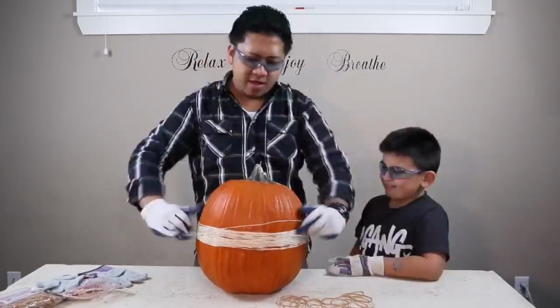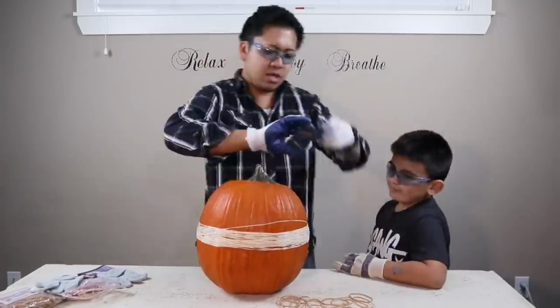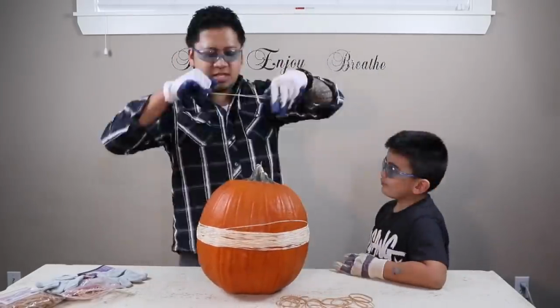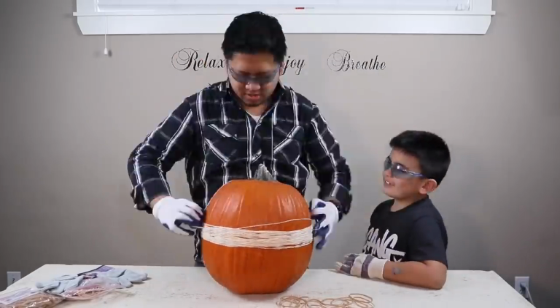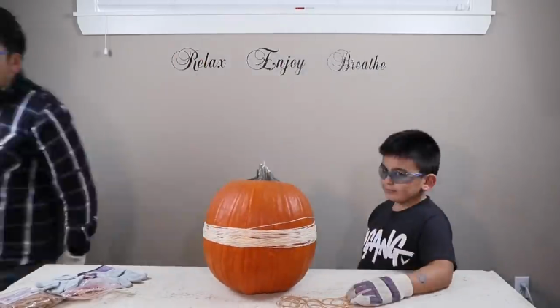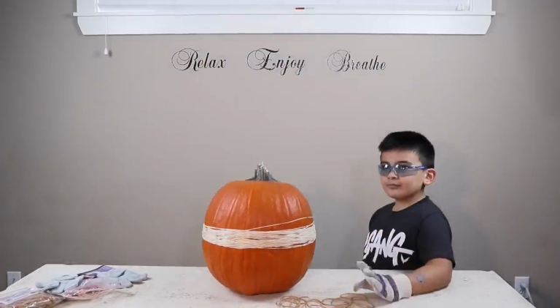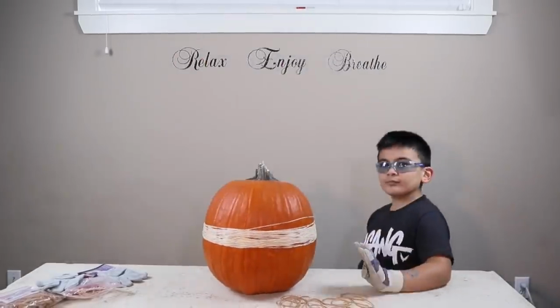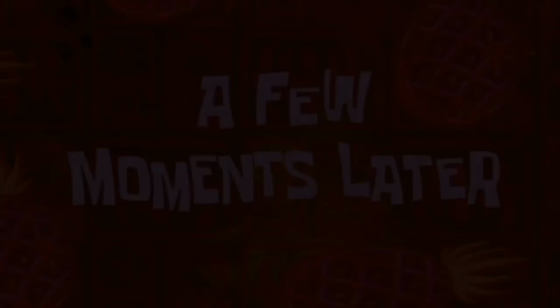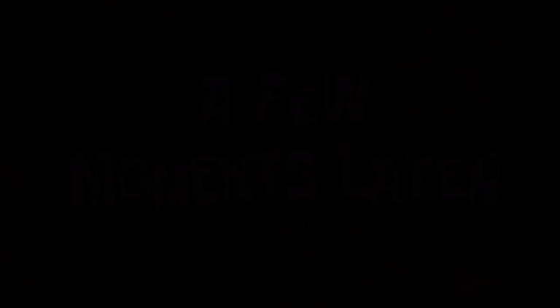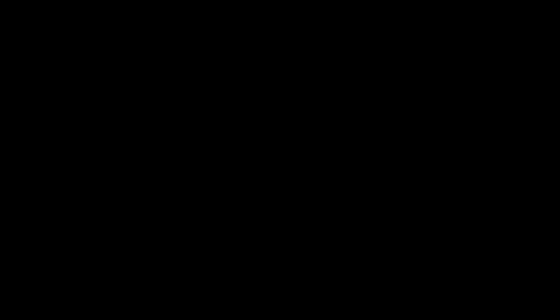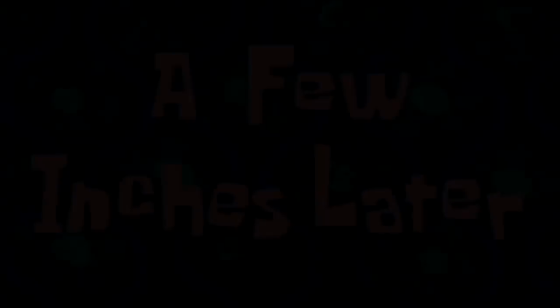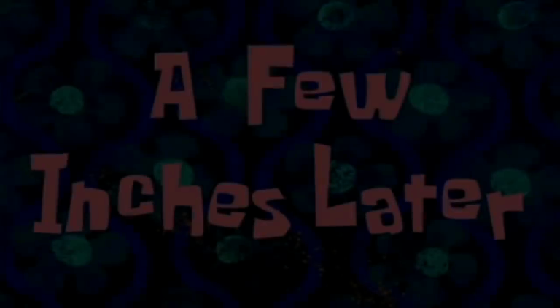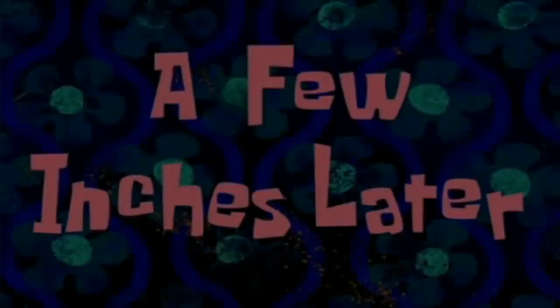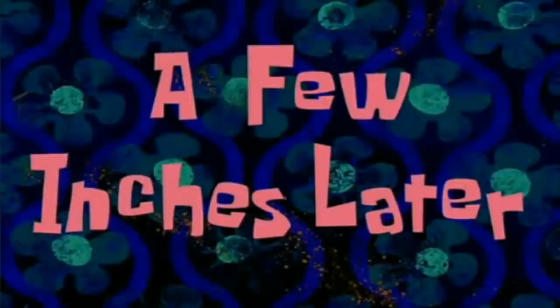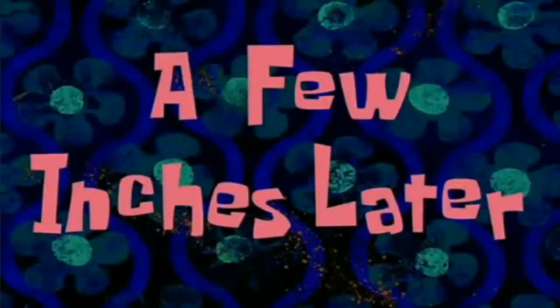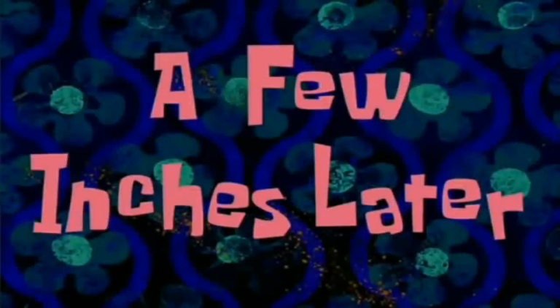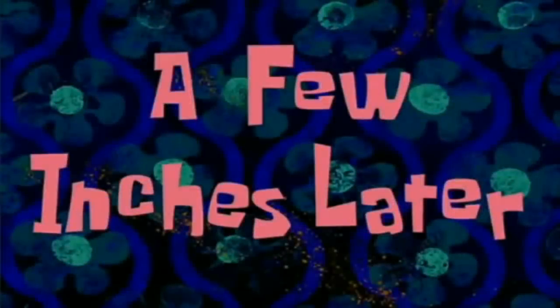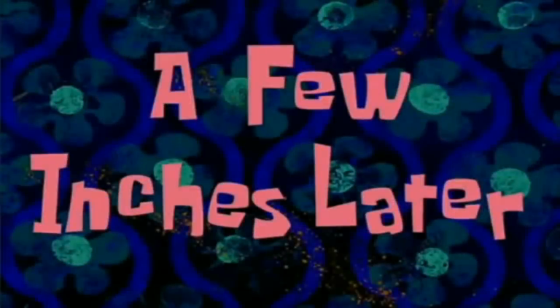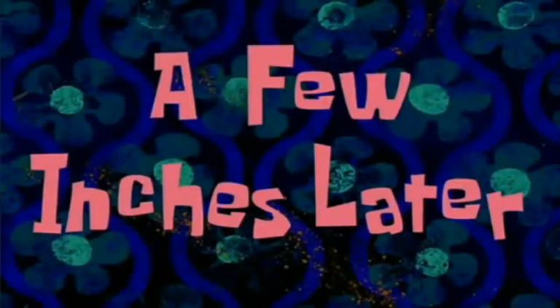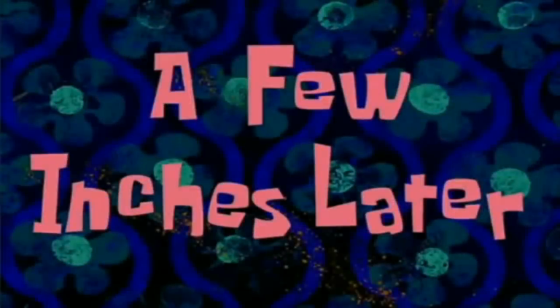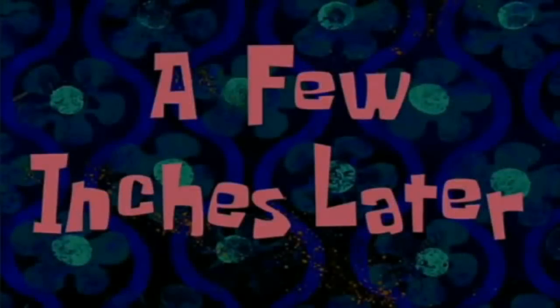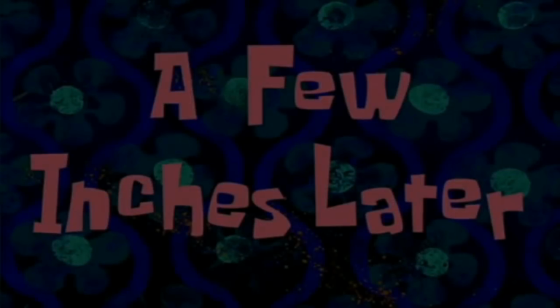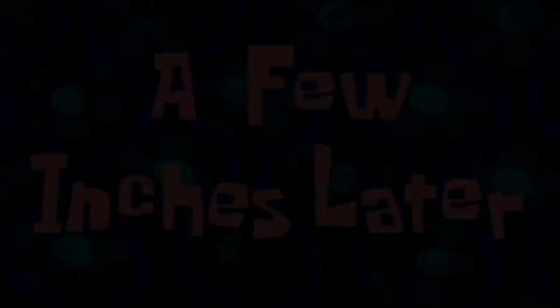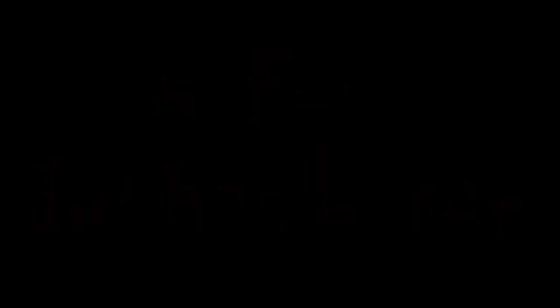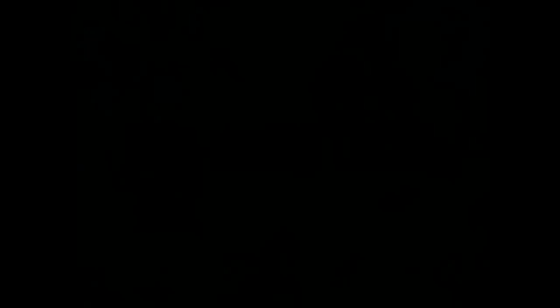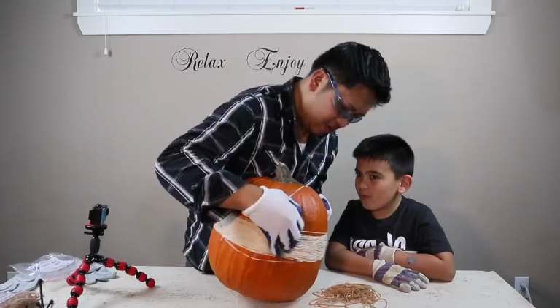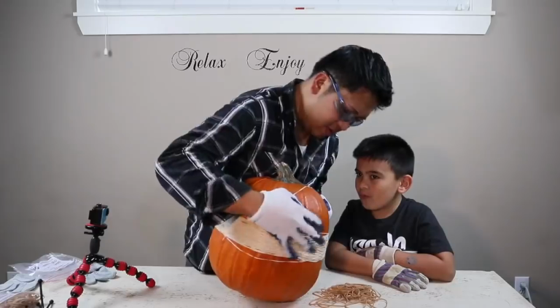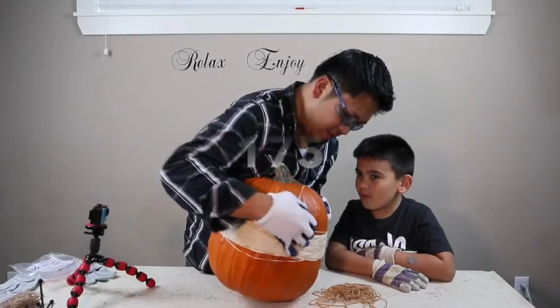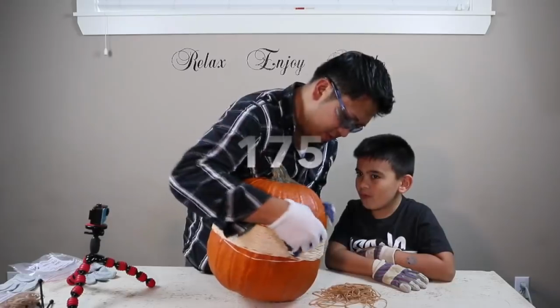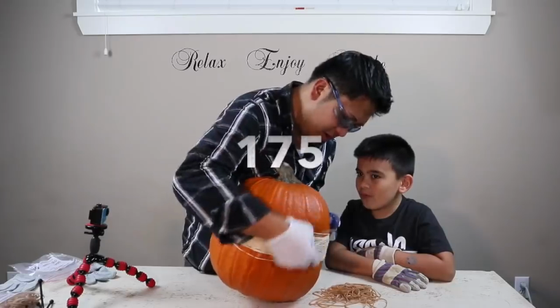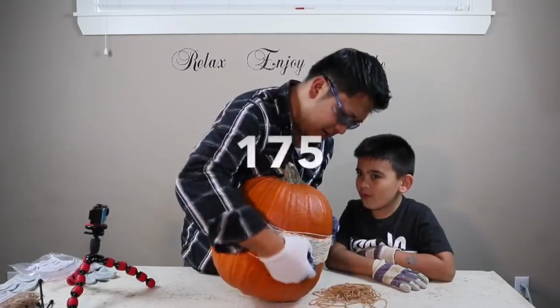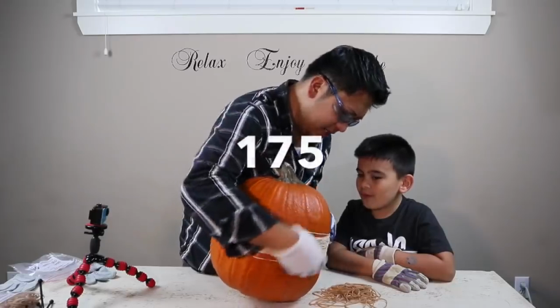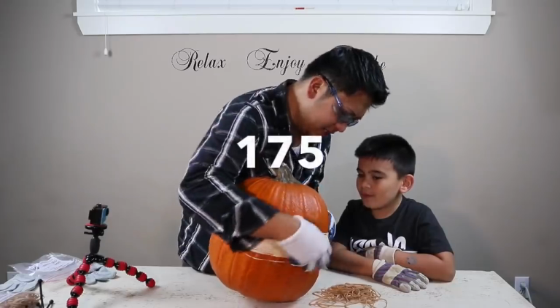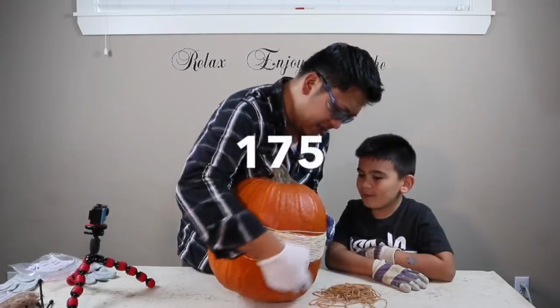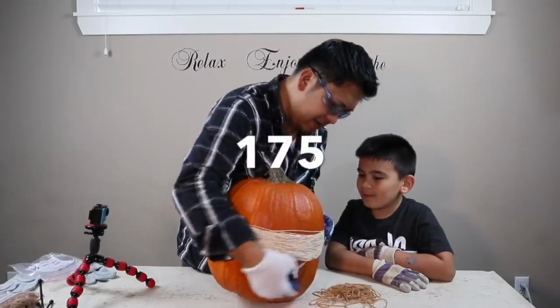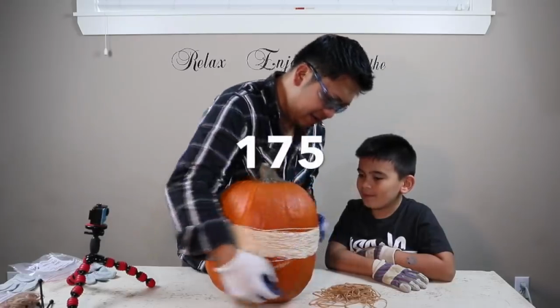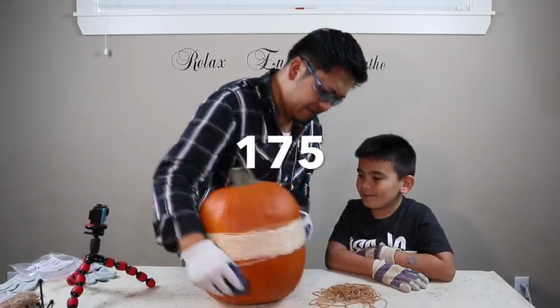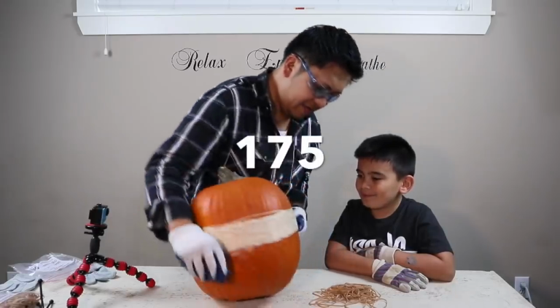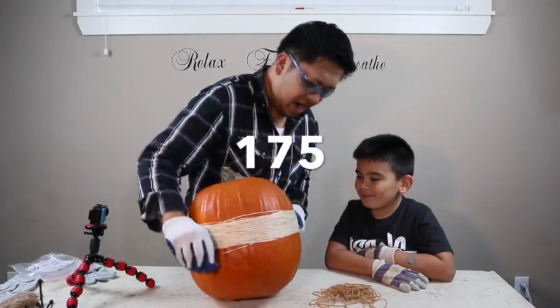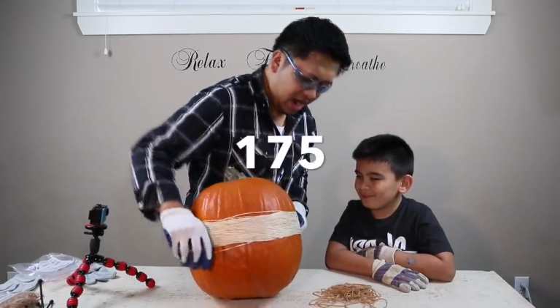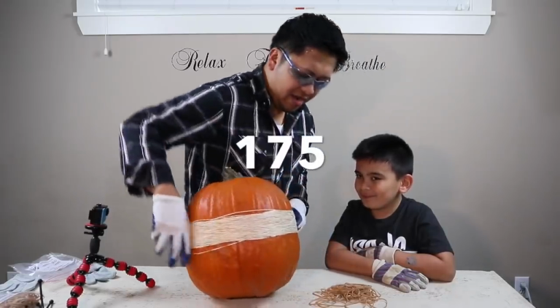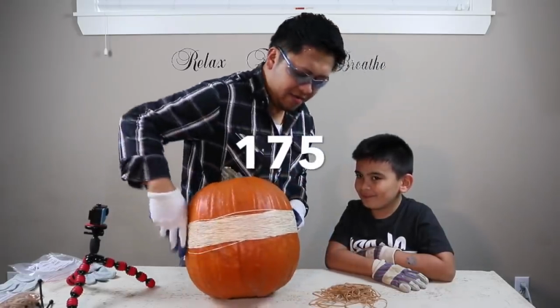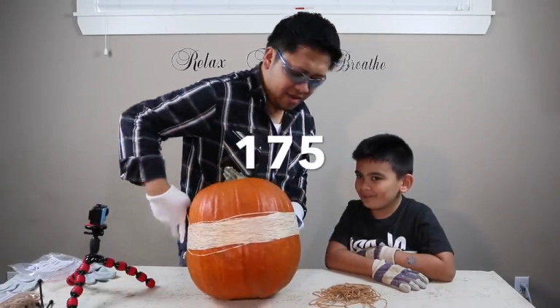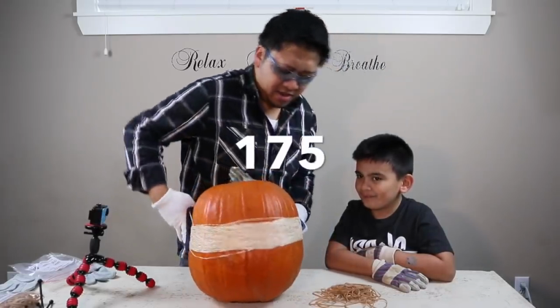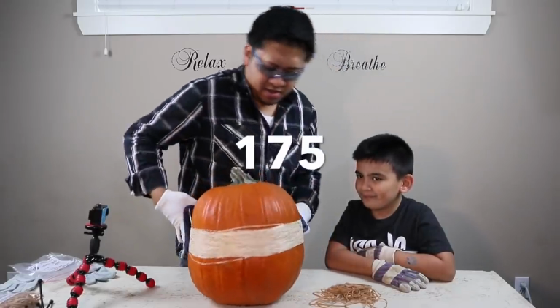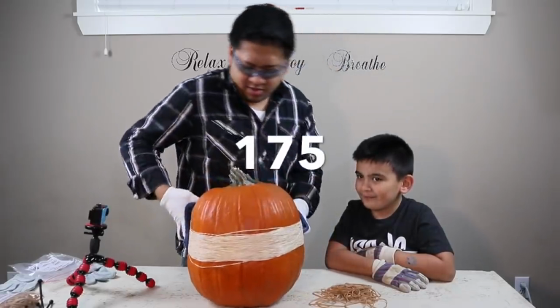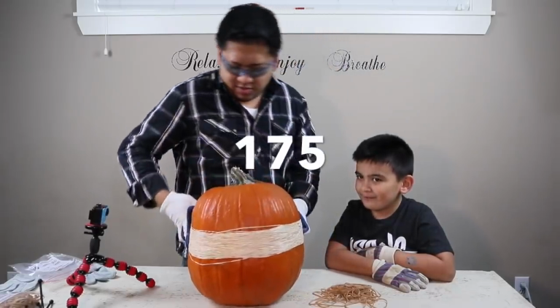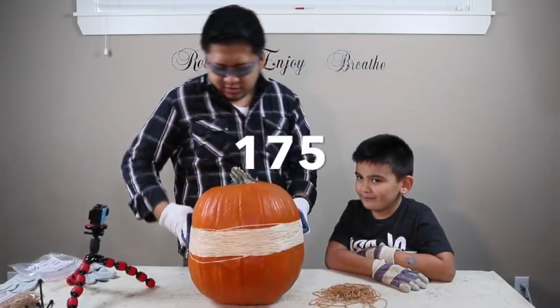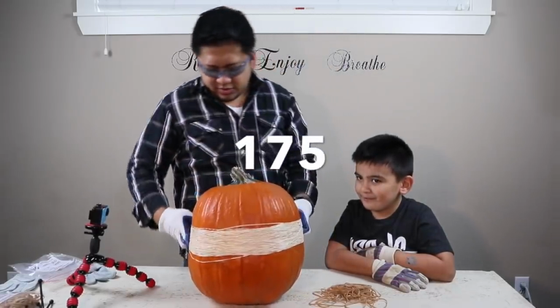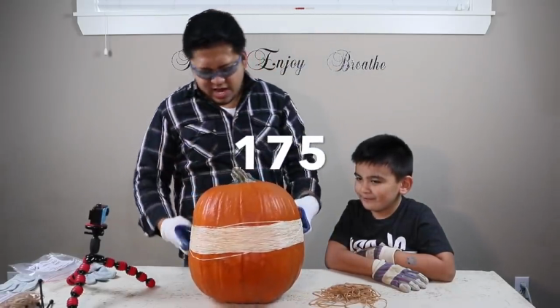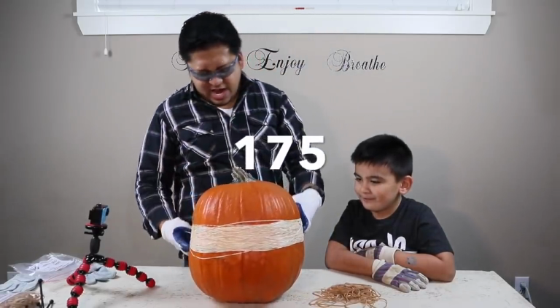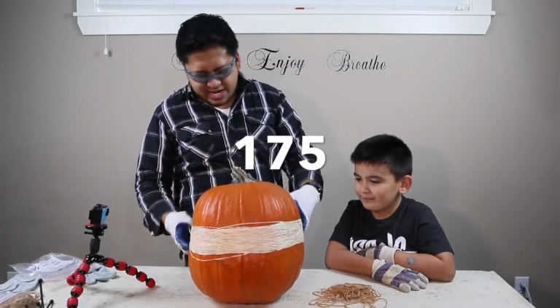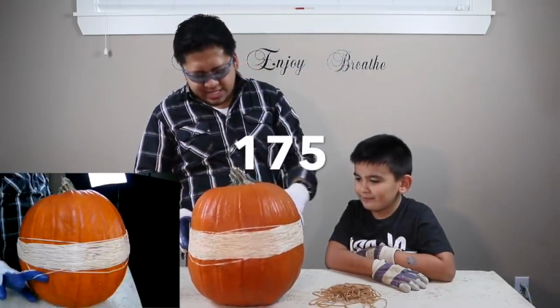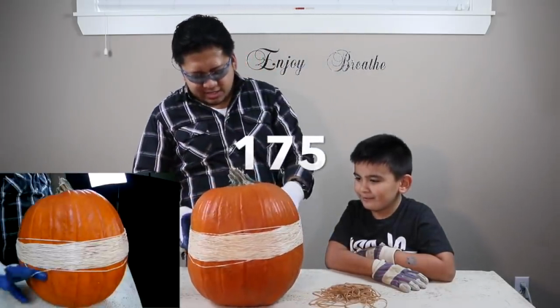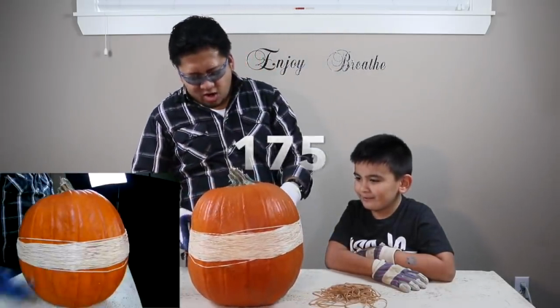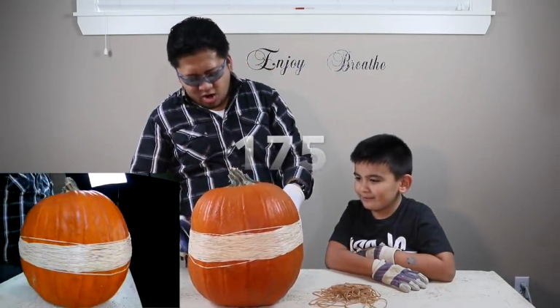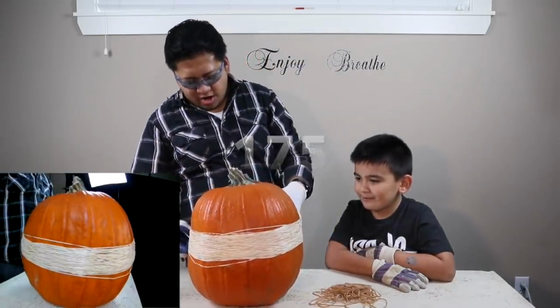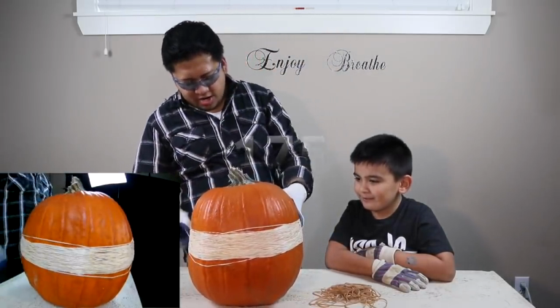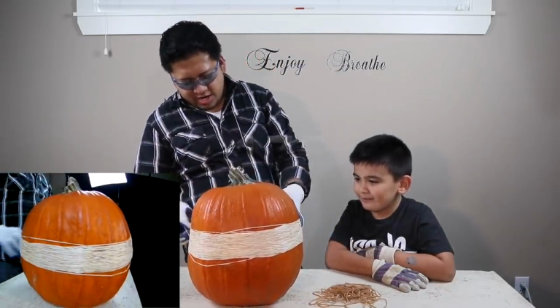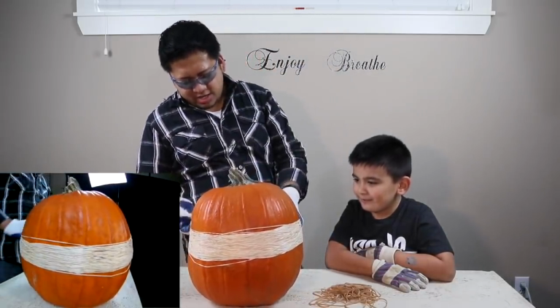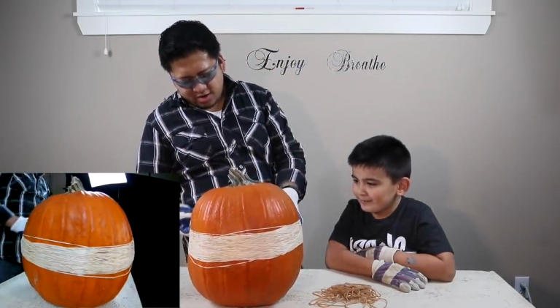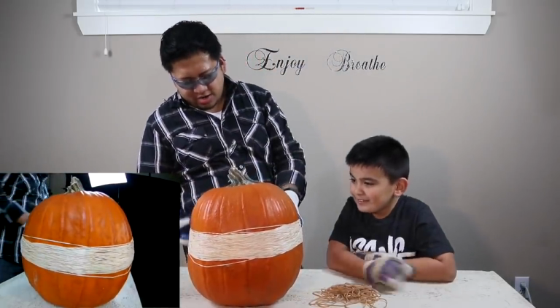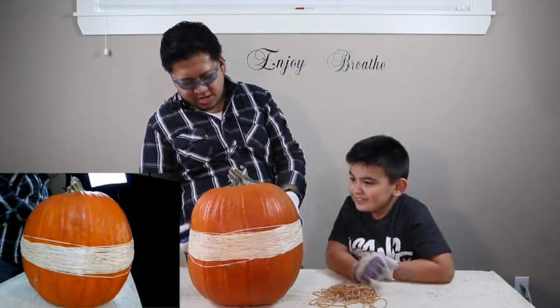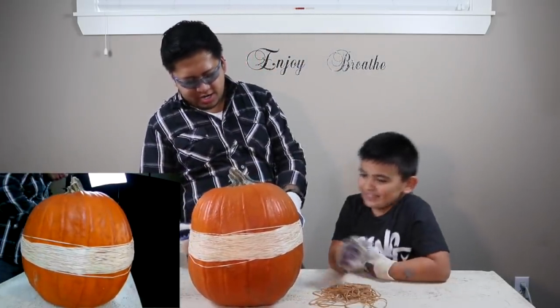A few hundred bands later — 175. Yeah, it gets harder and harder.